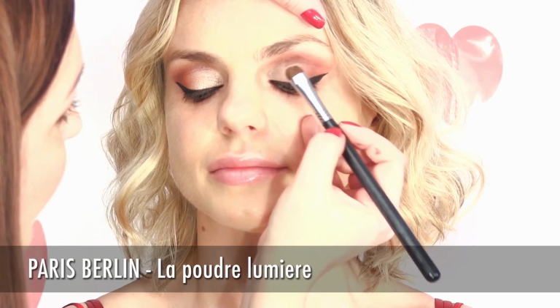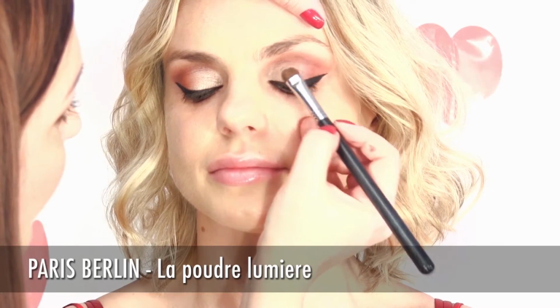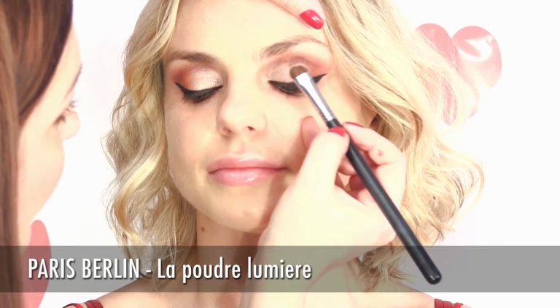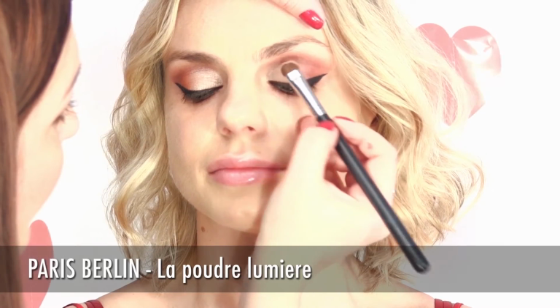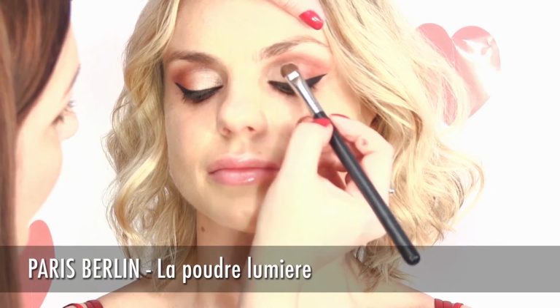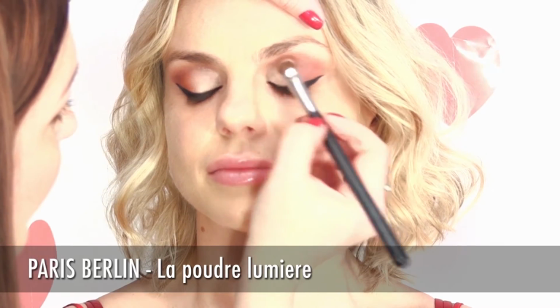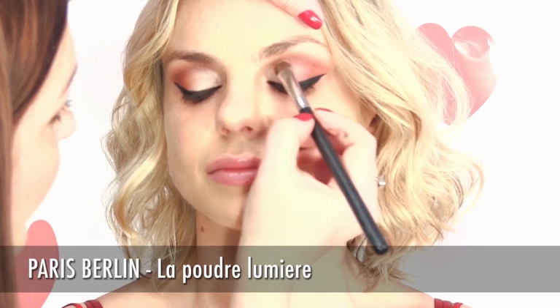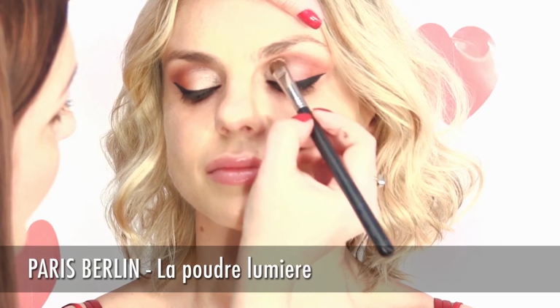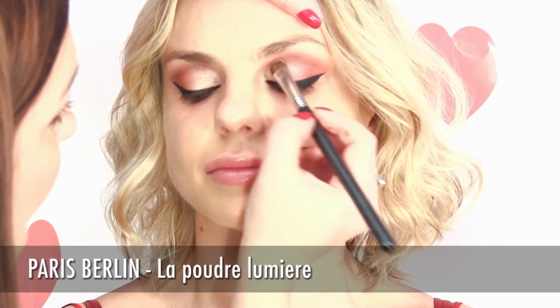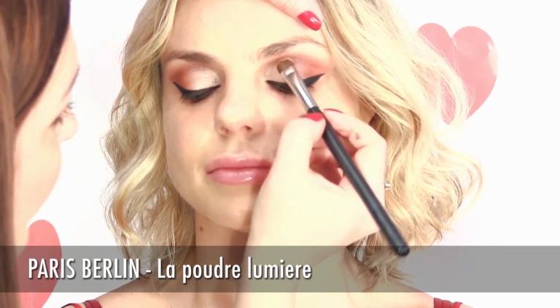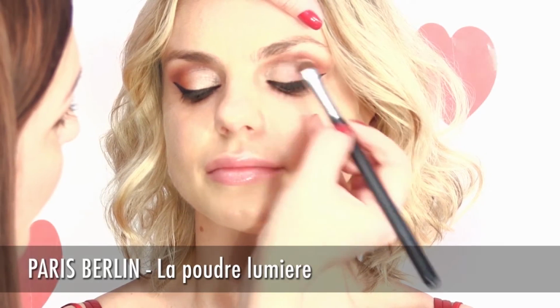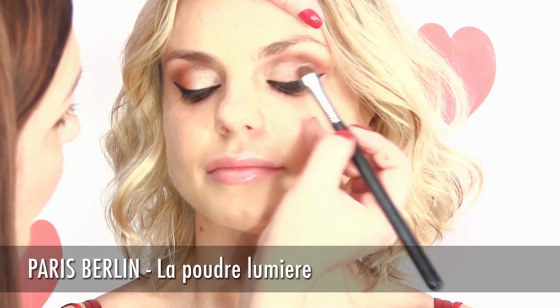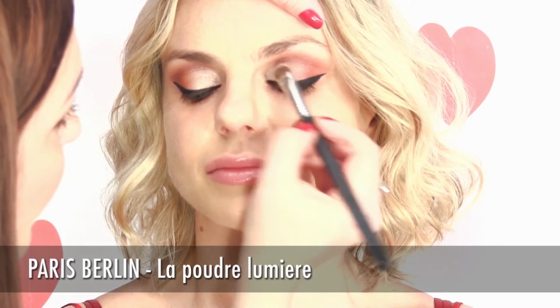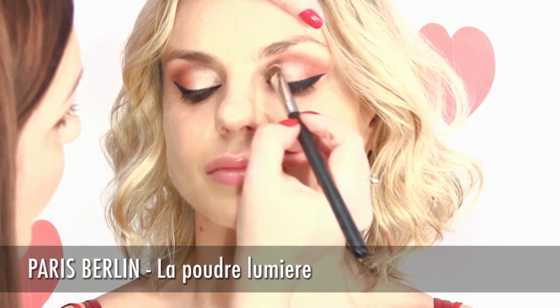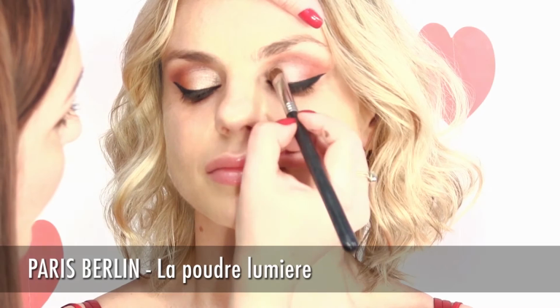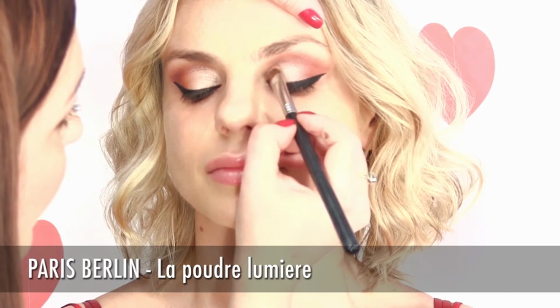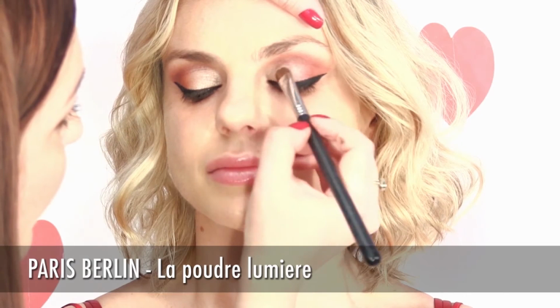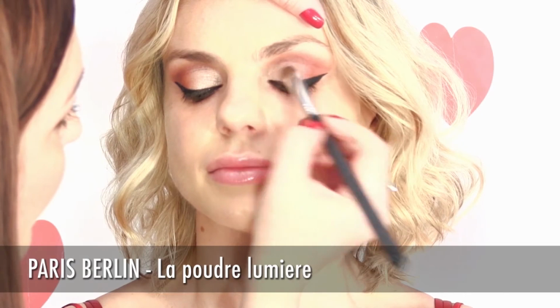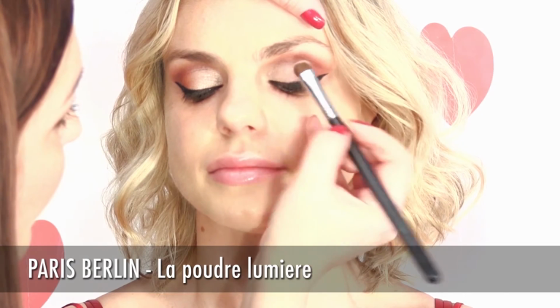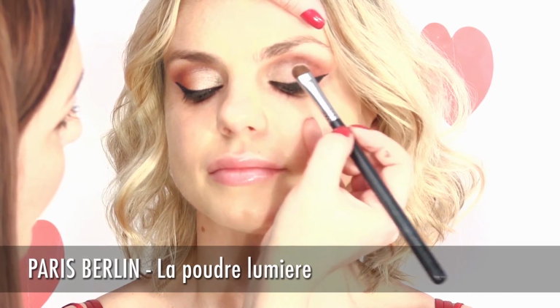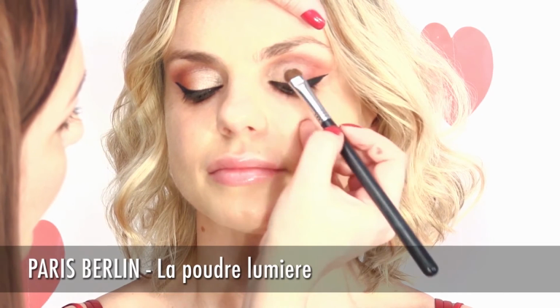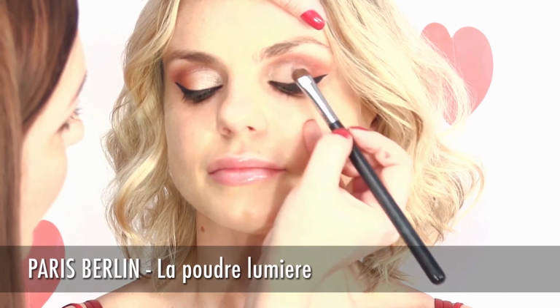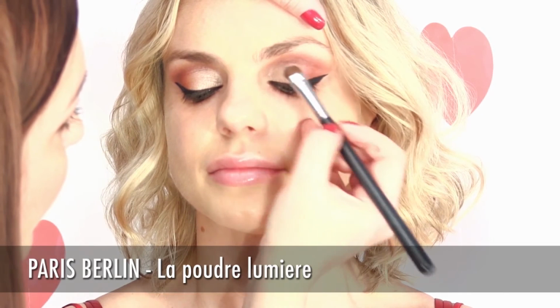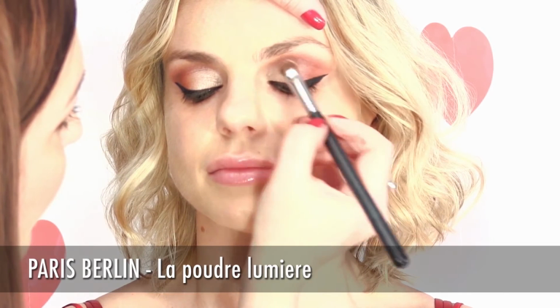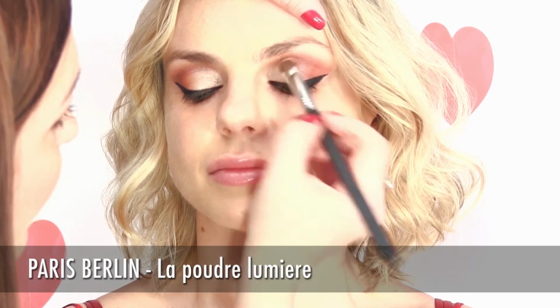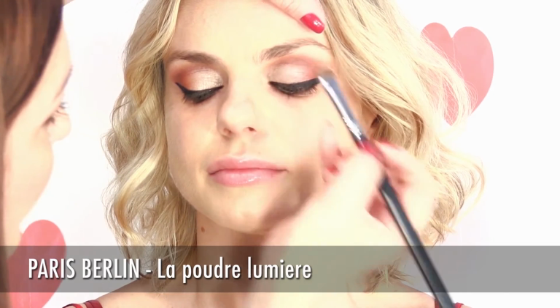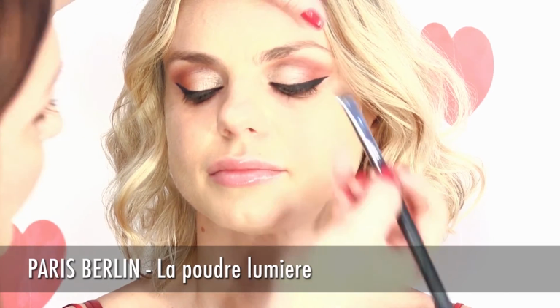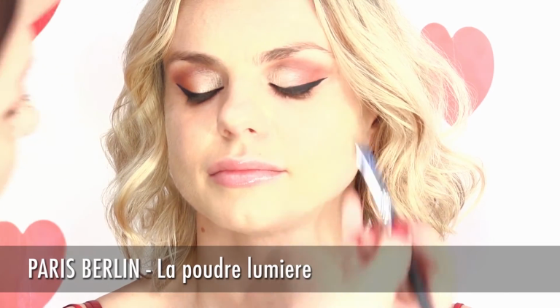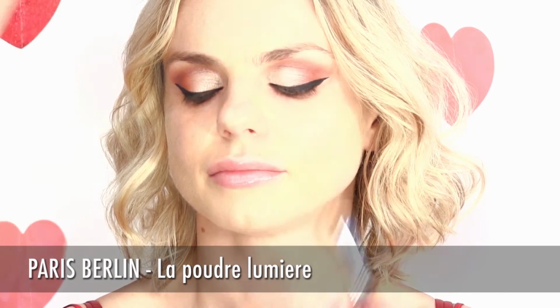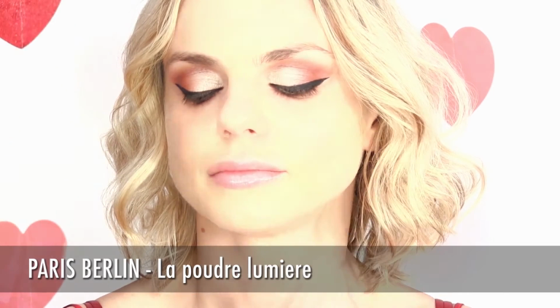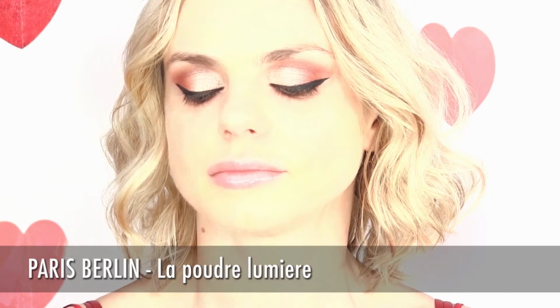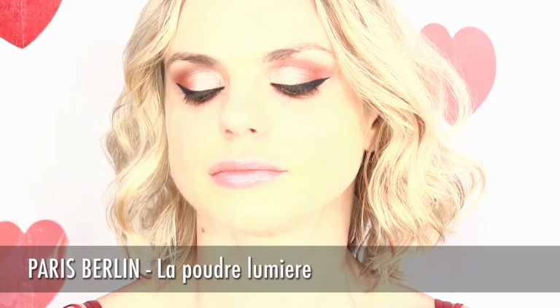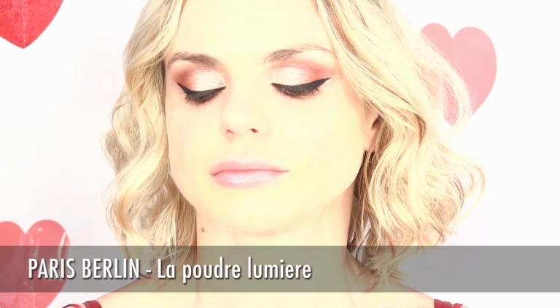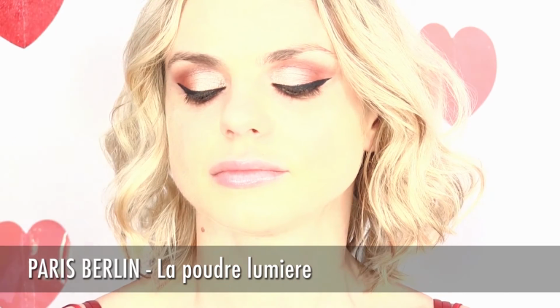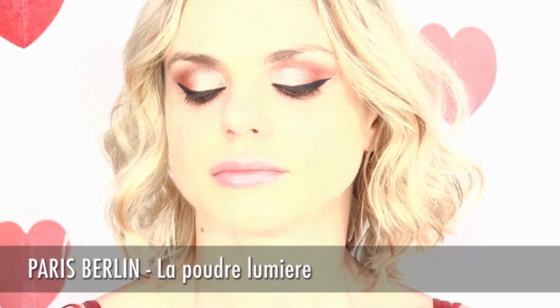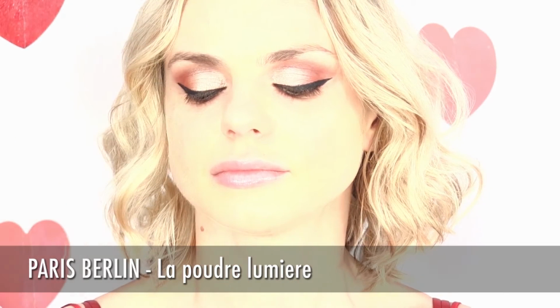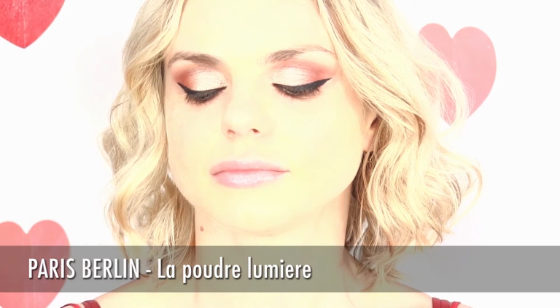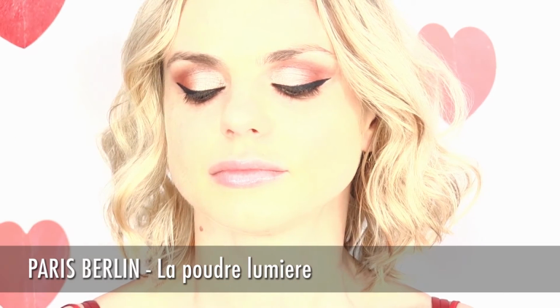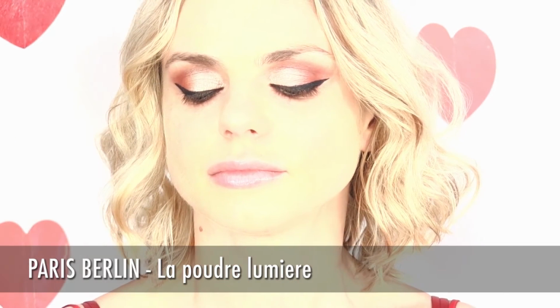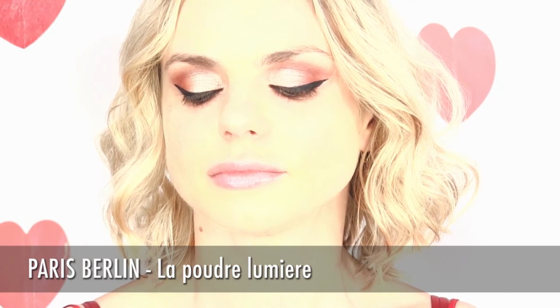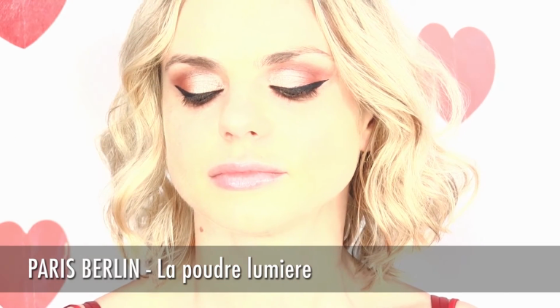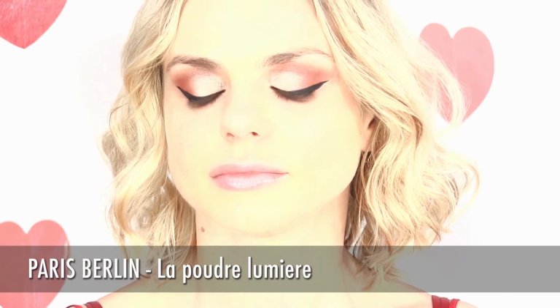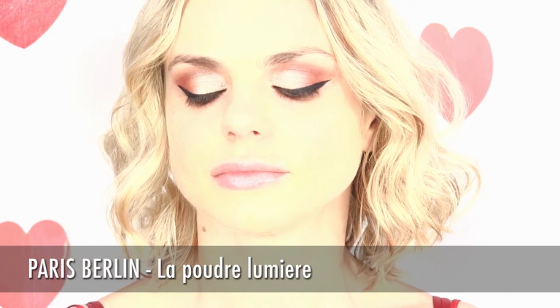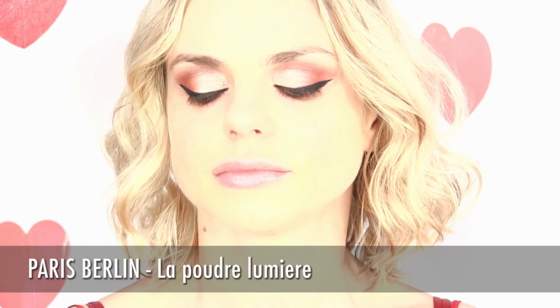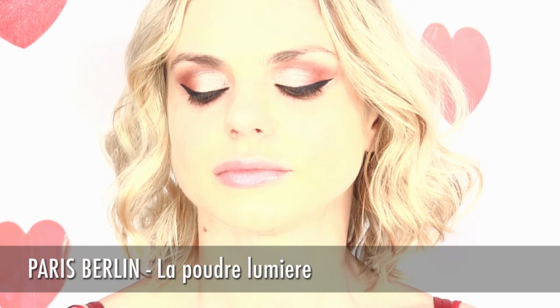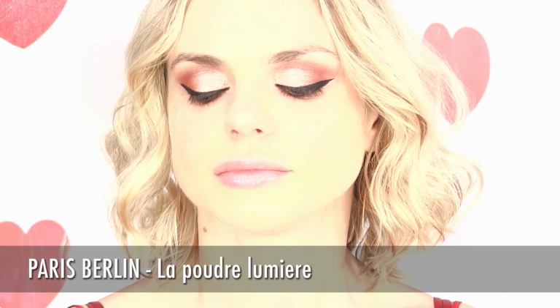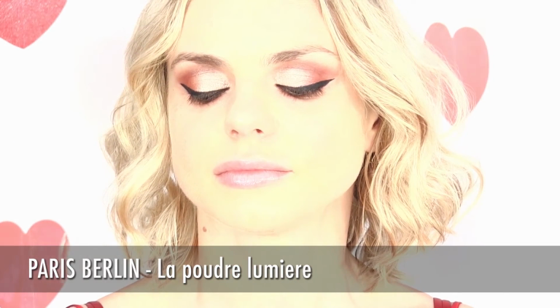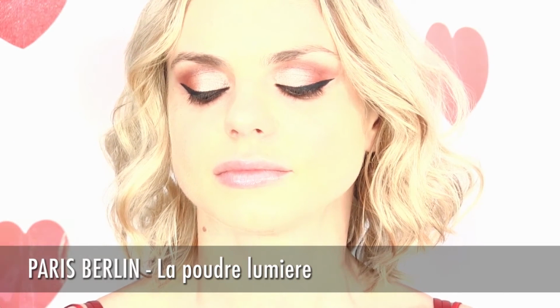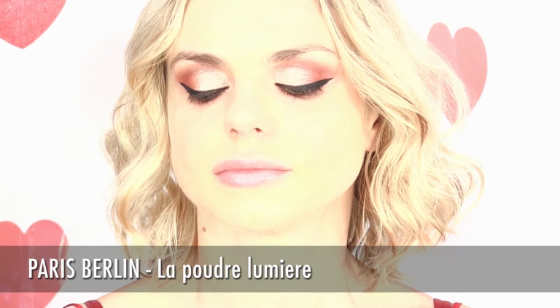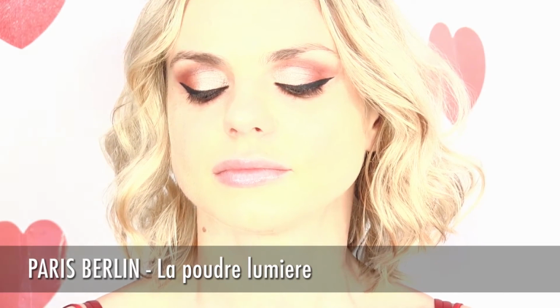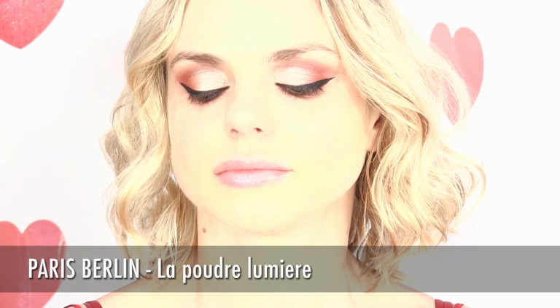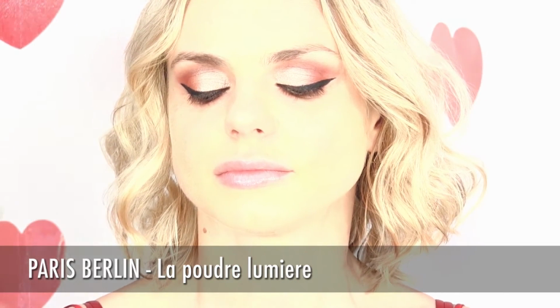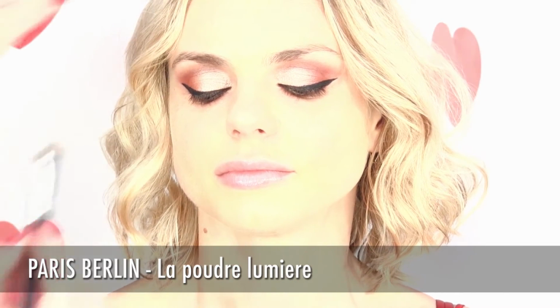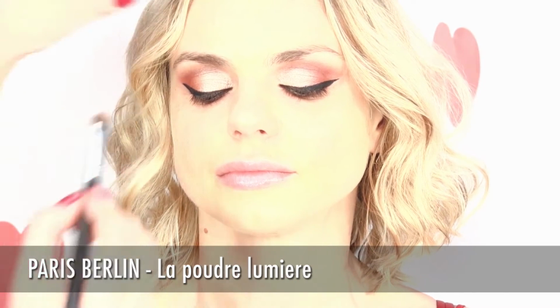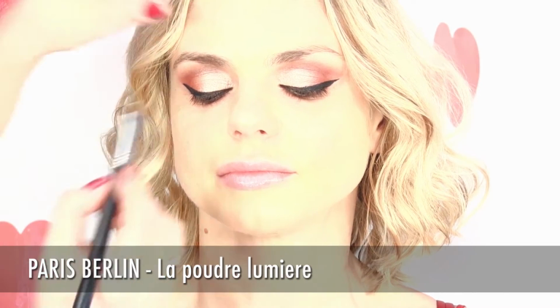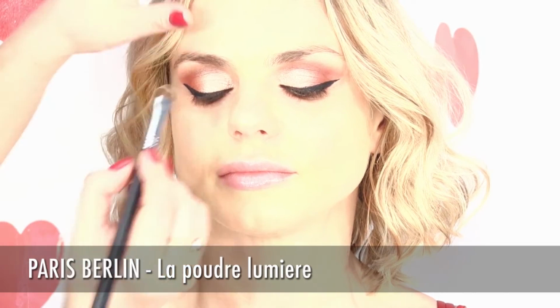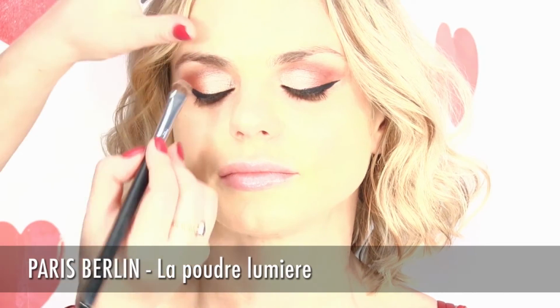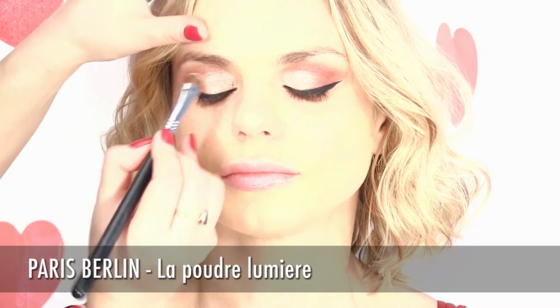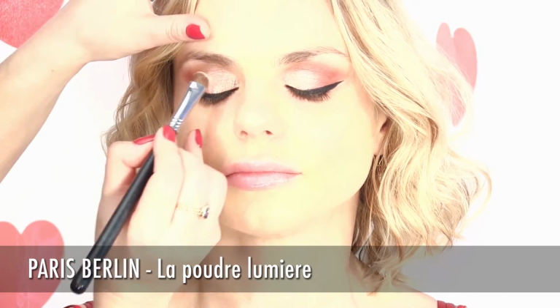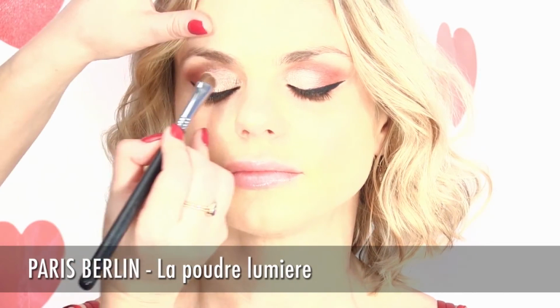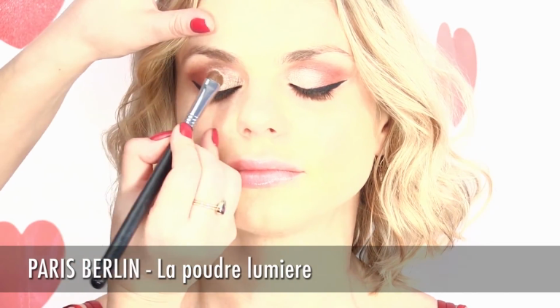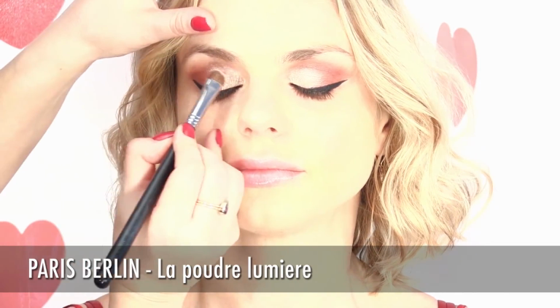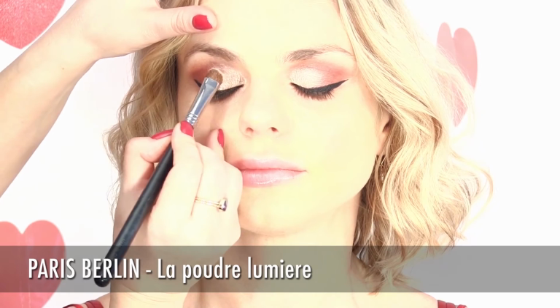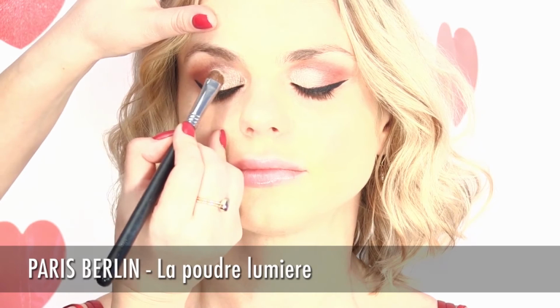Illuminate even more the center of the upper lid on top of the previous eye shadow, with some strong pigment like the one we used.